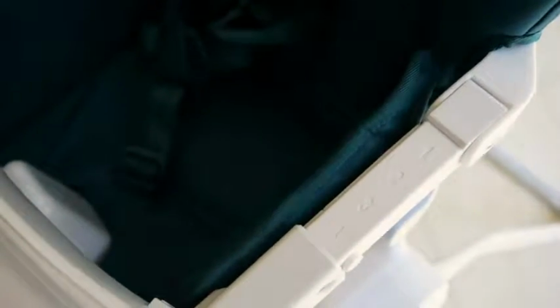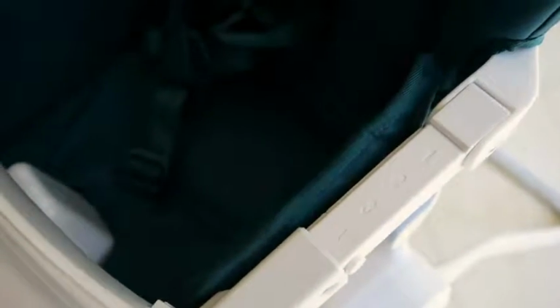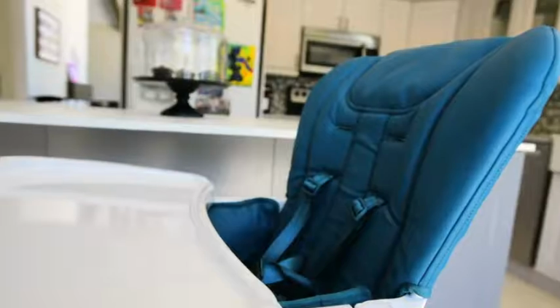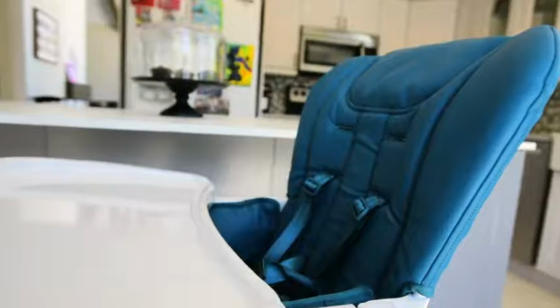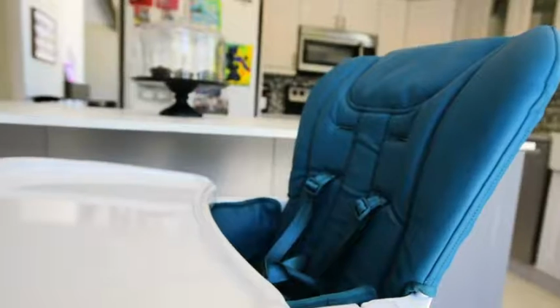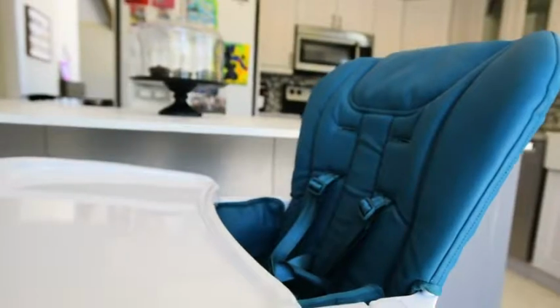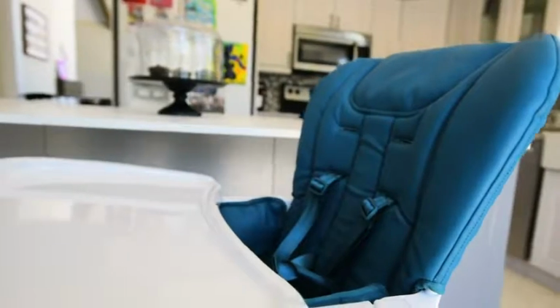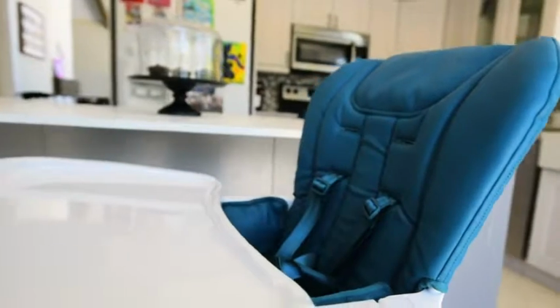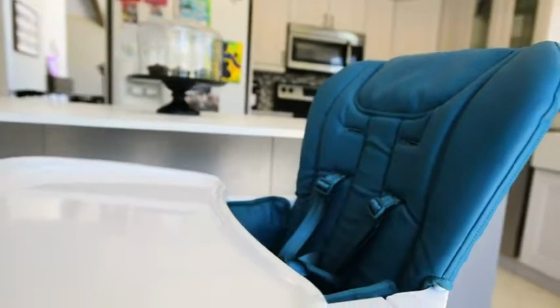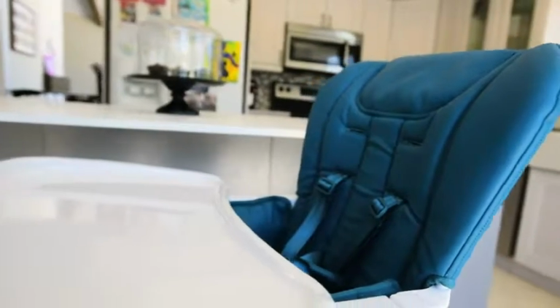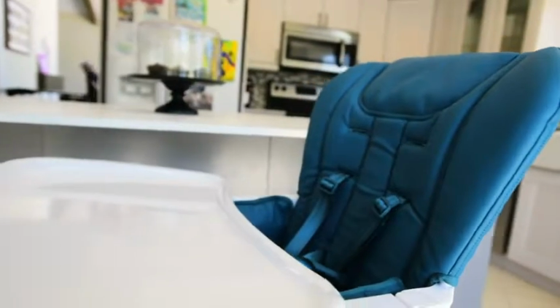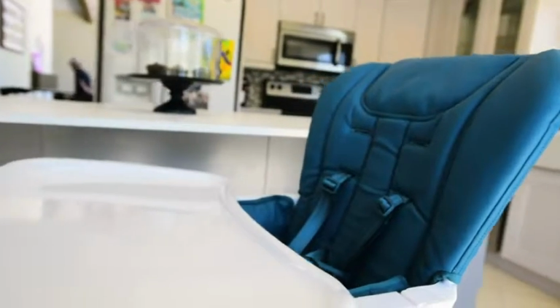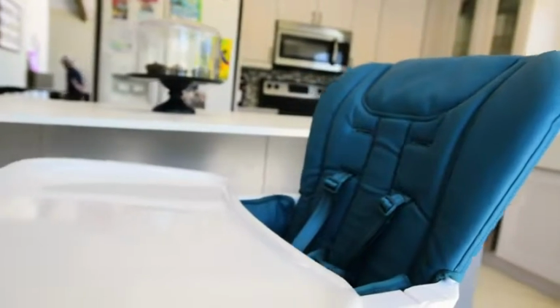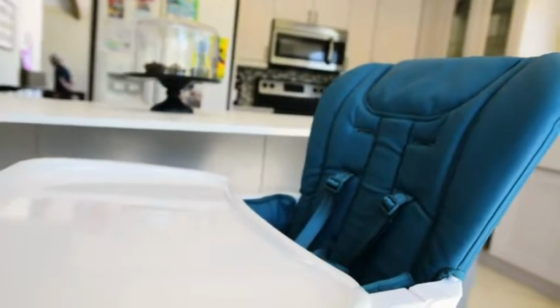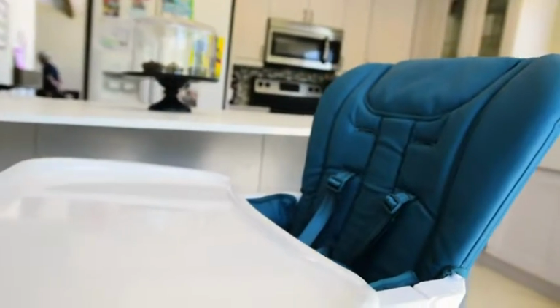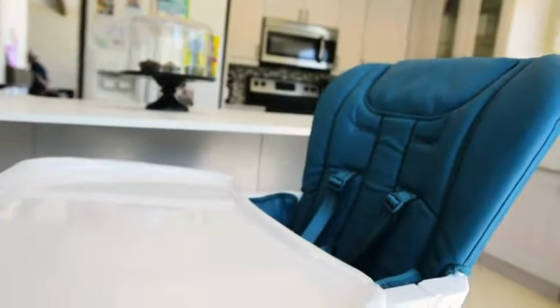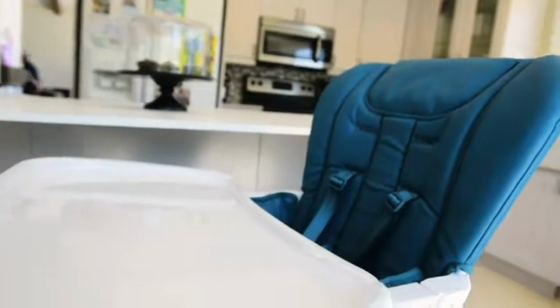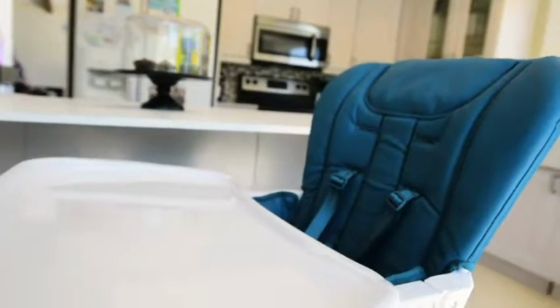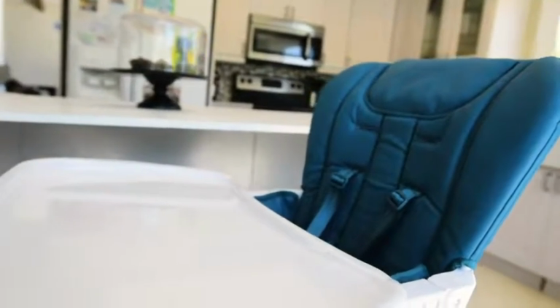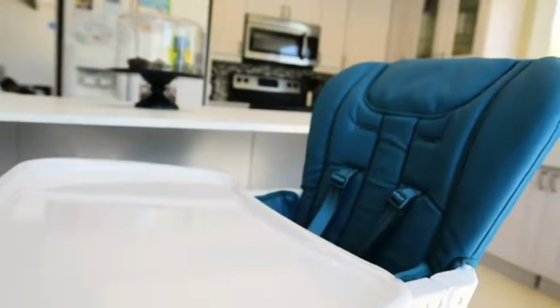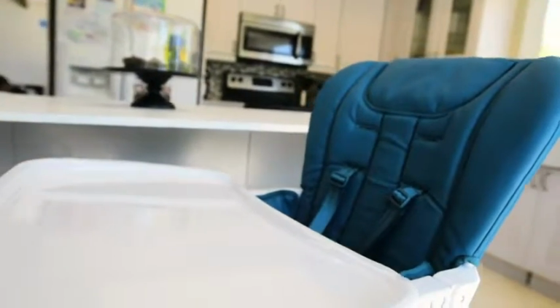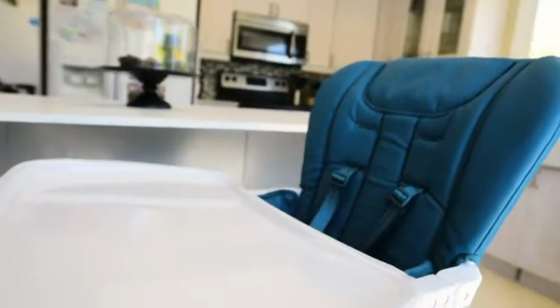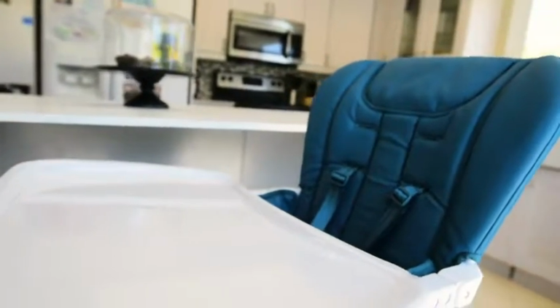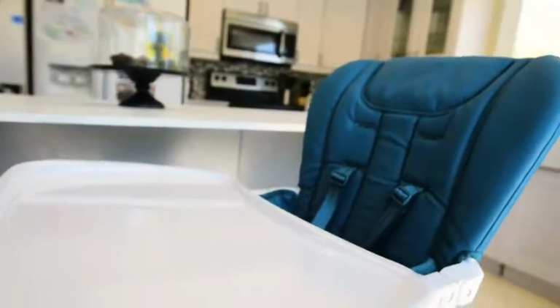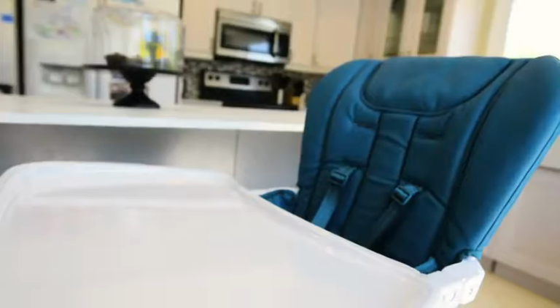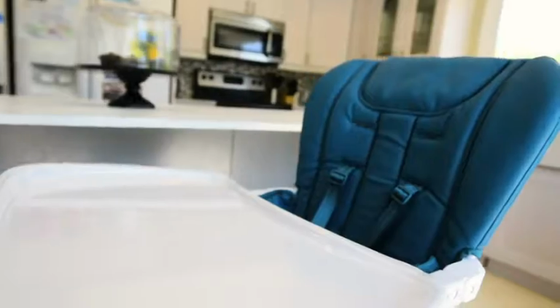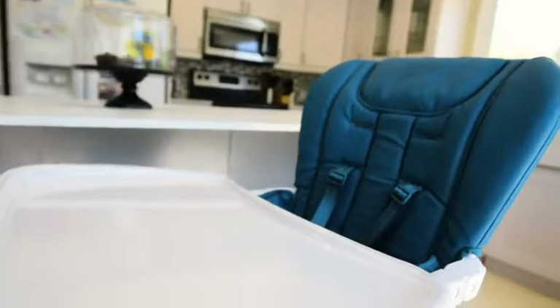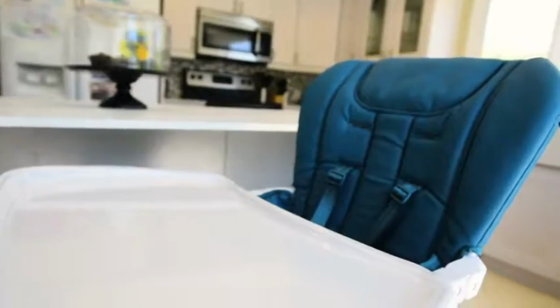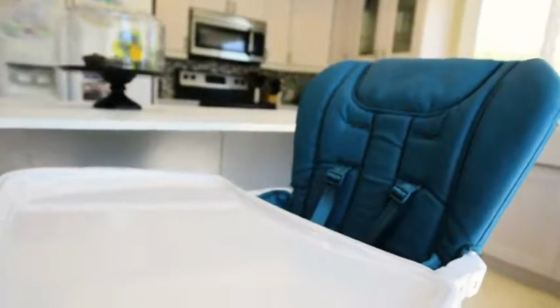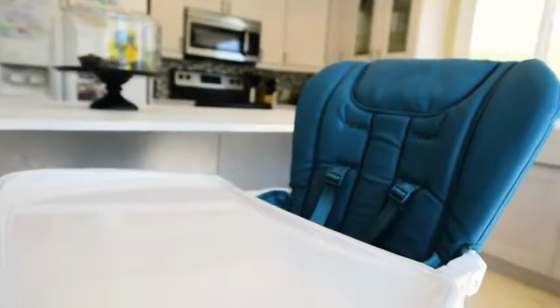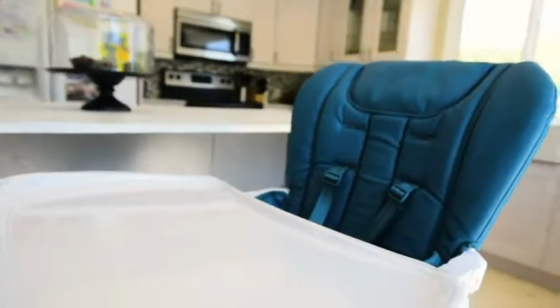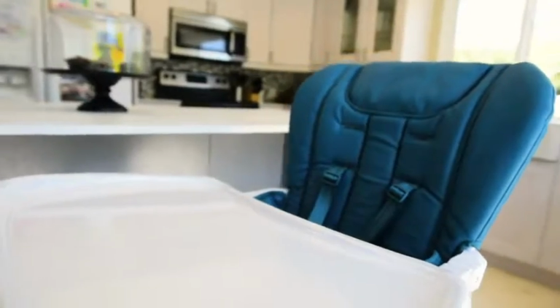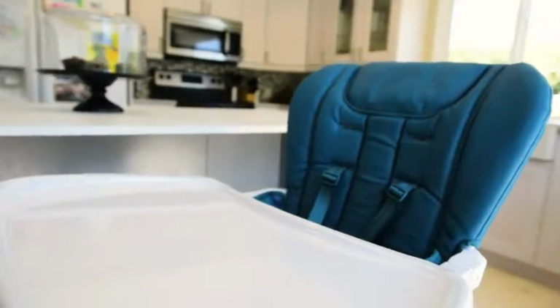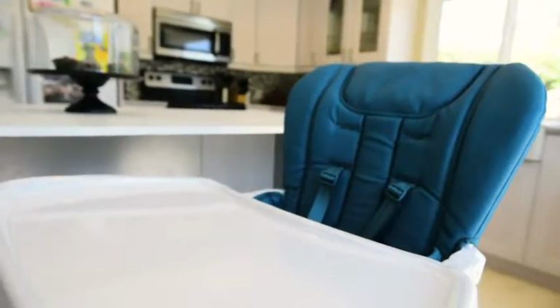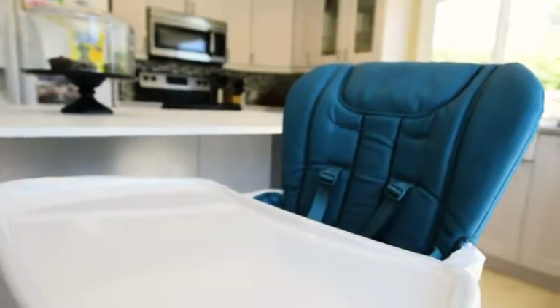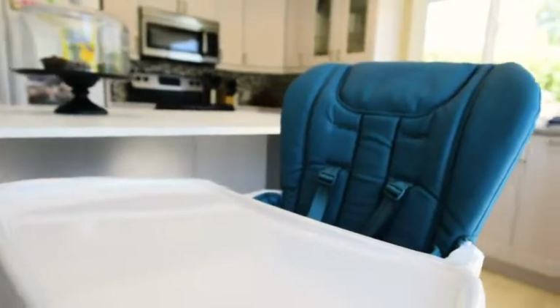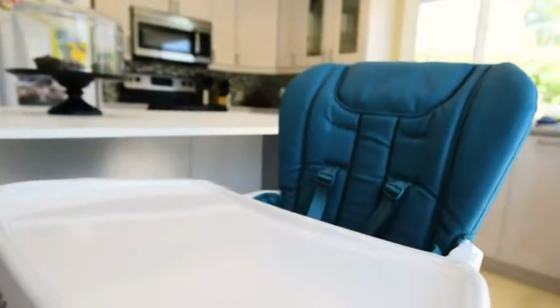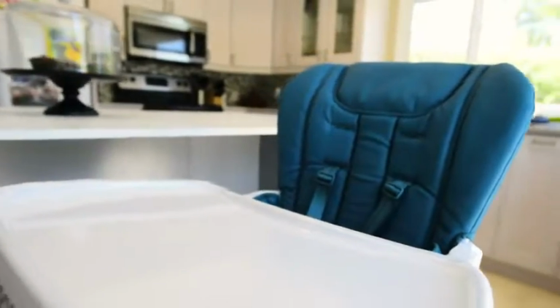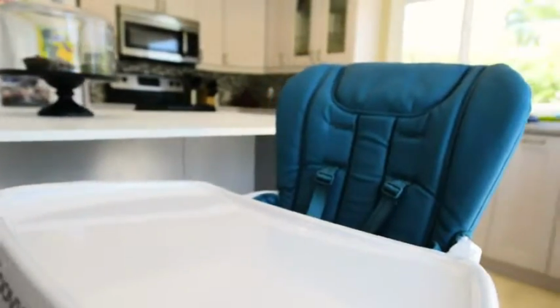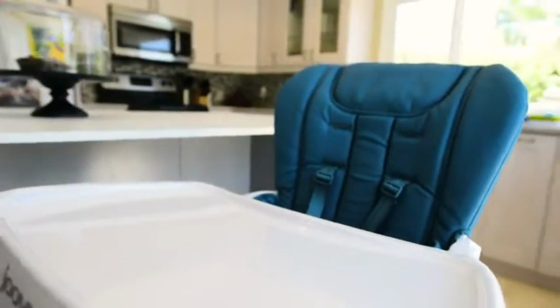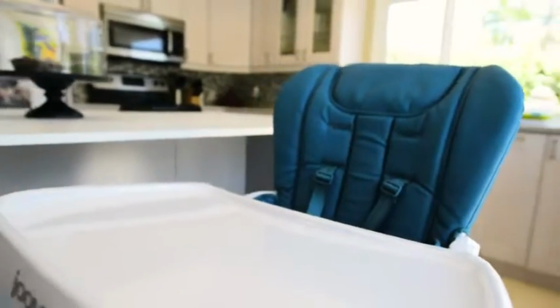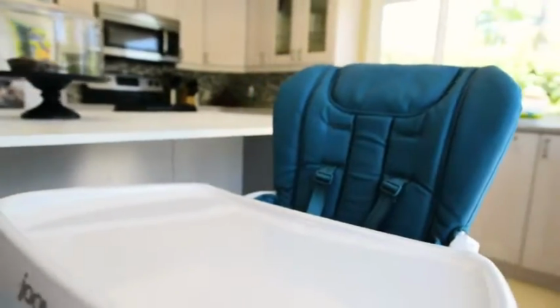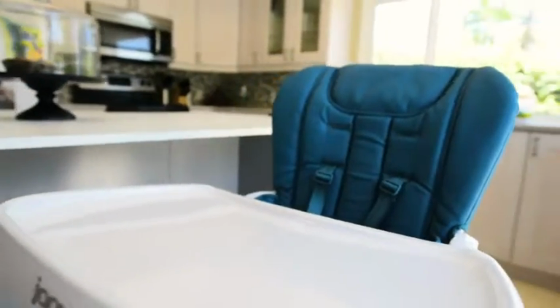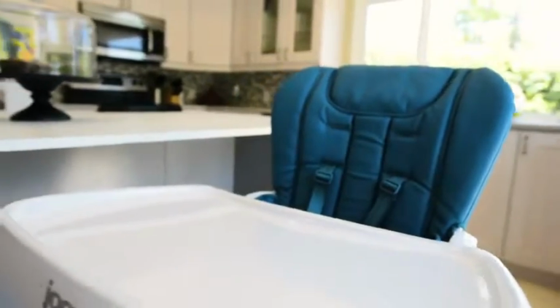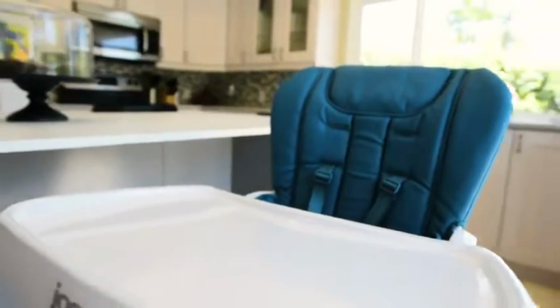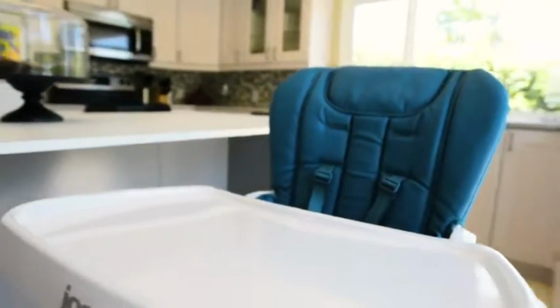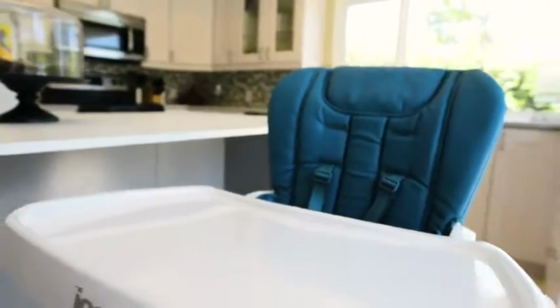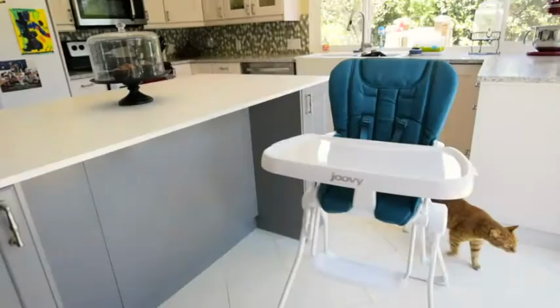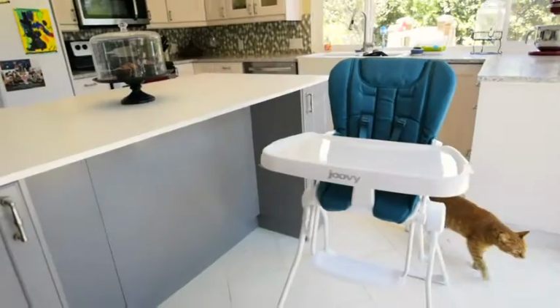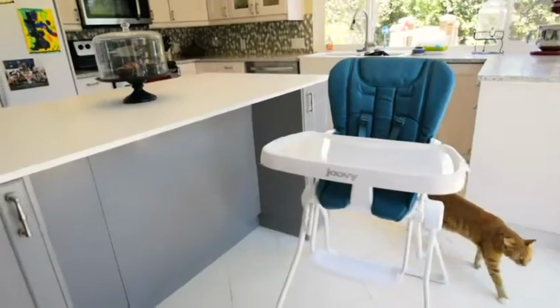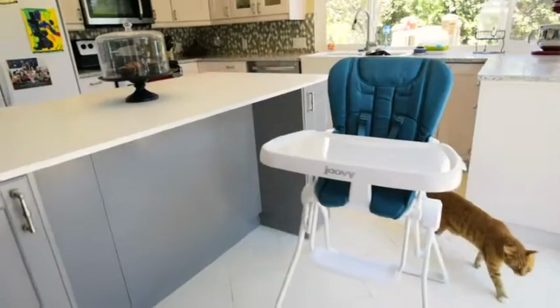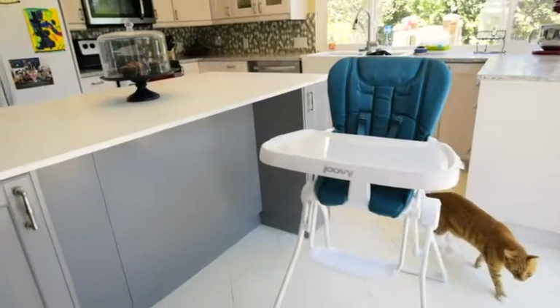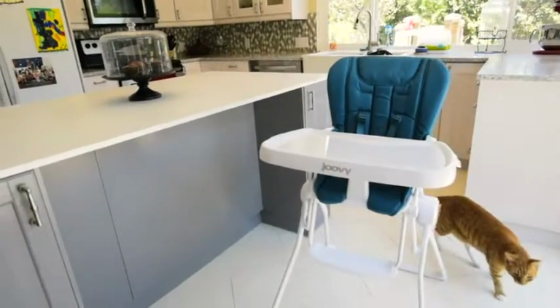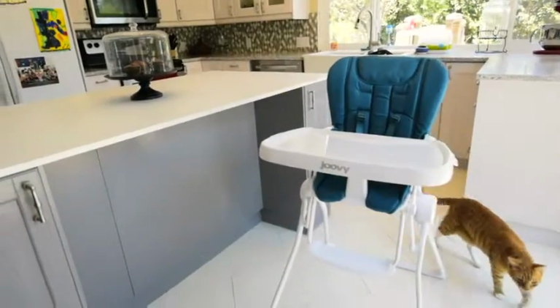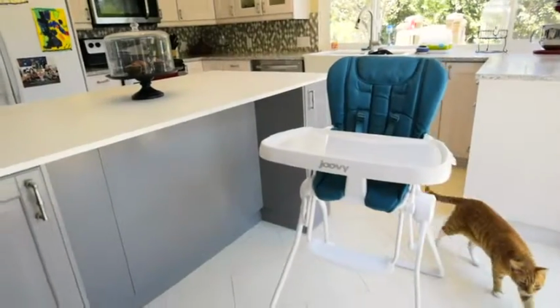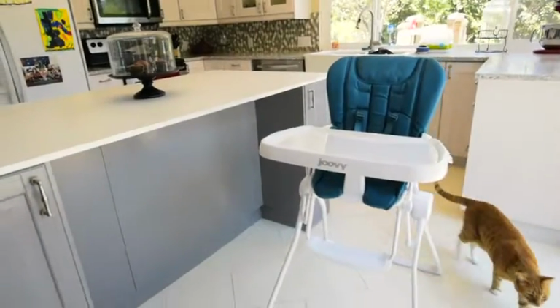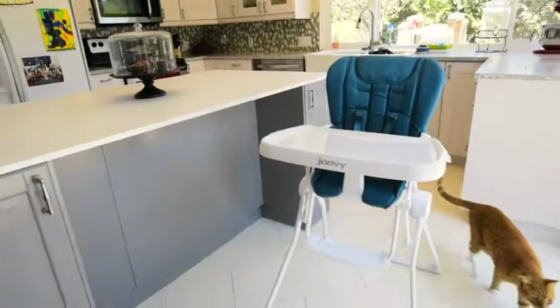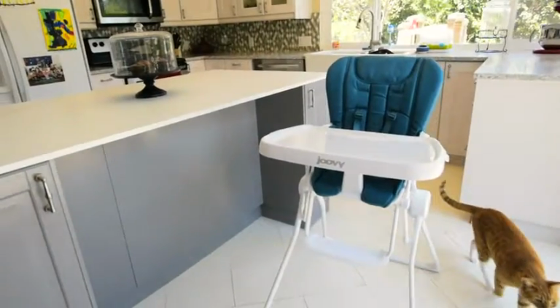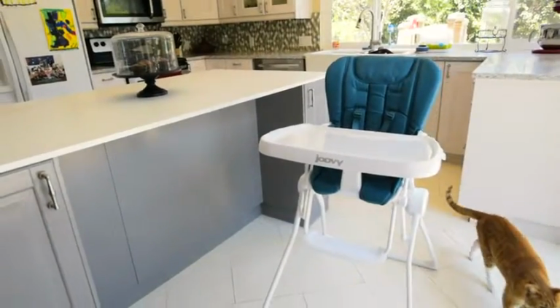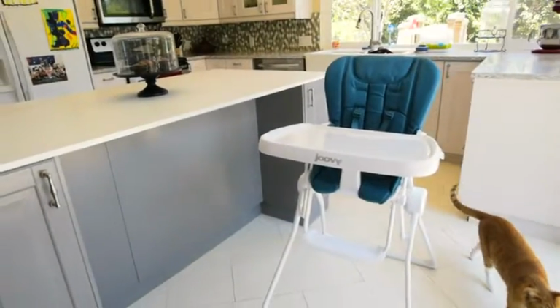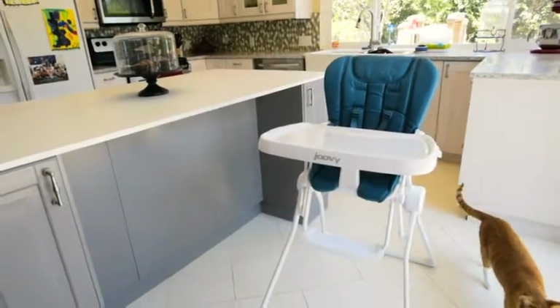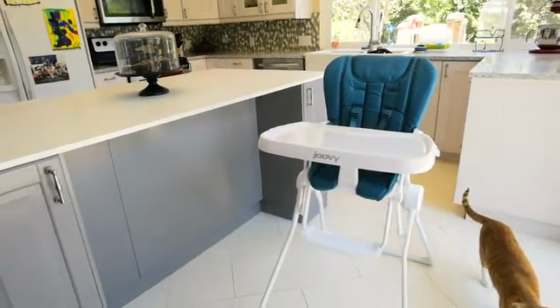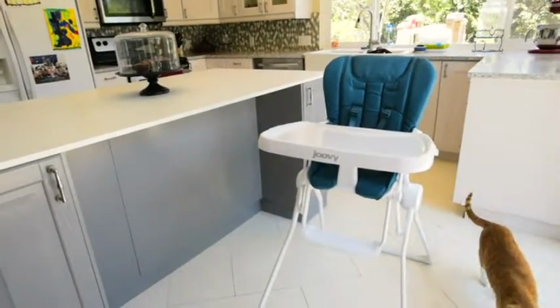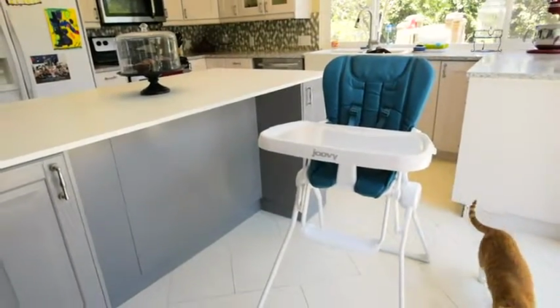The leatherette seat is beautiful. It comes in three colors and wipes clean. It'll look great in any home.